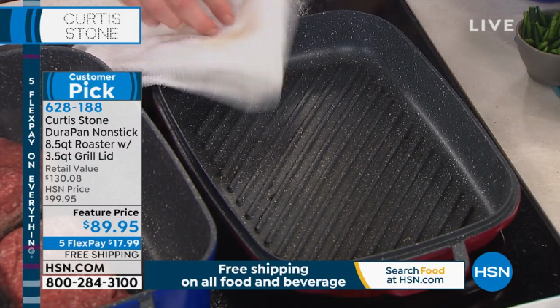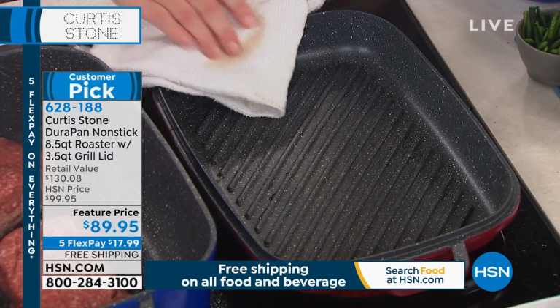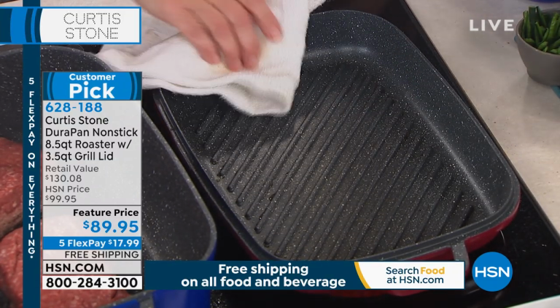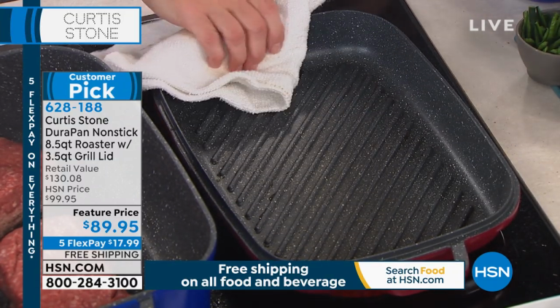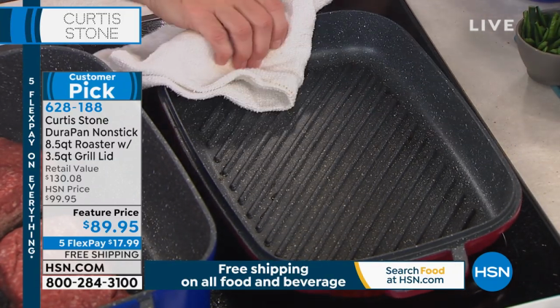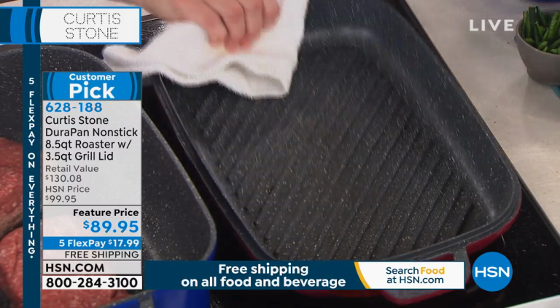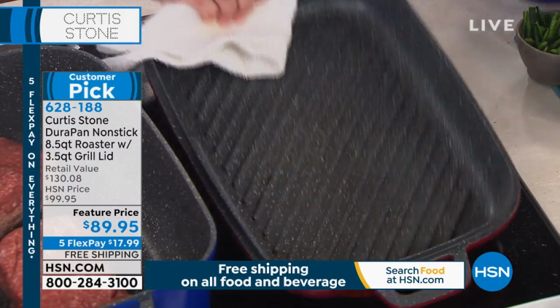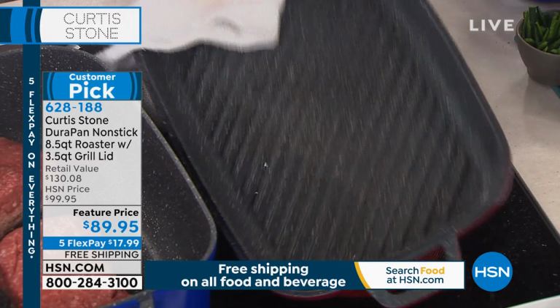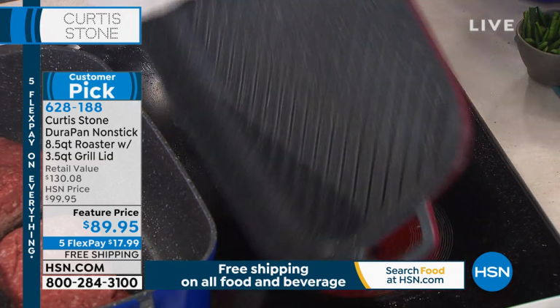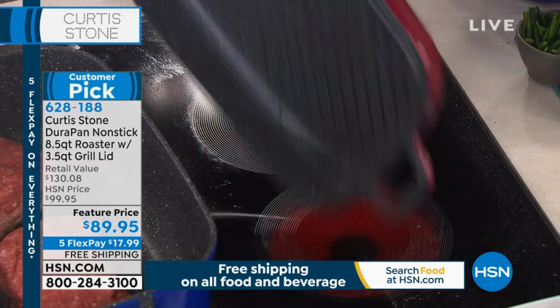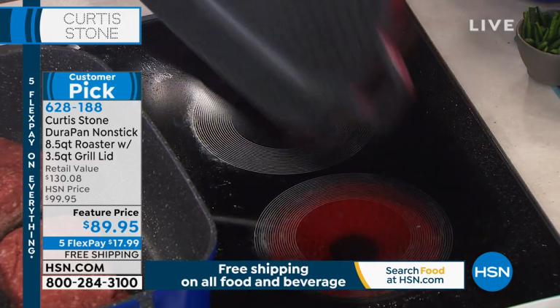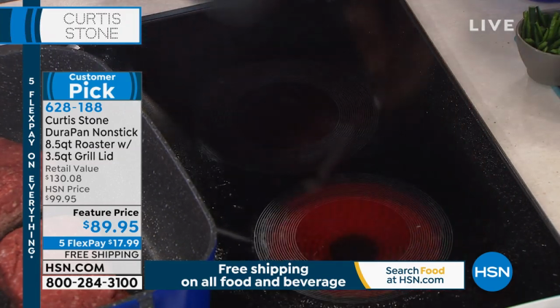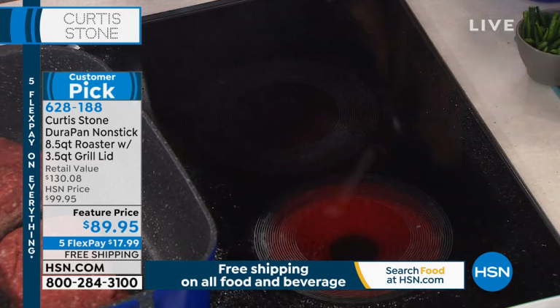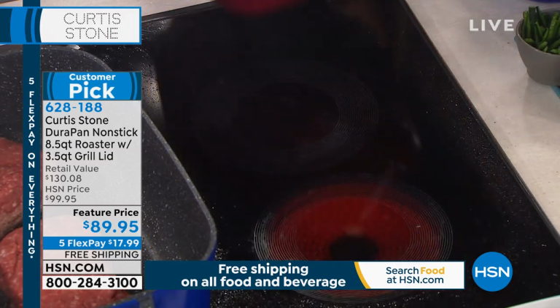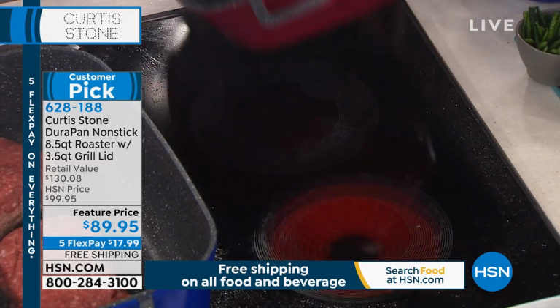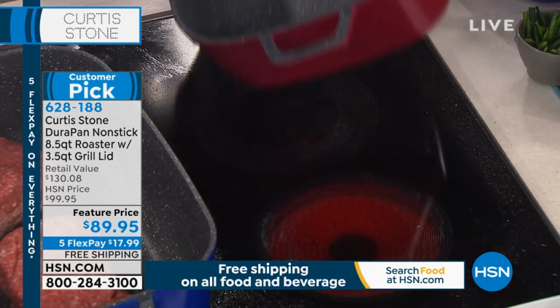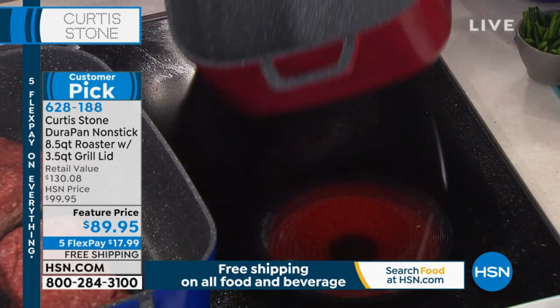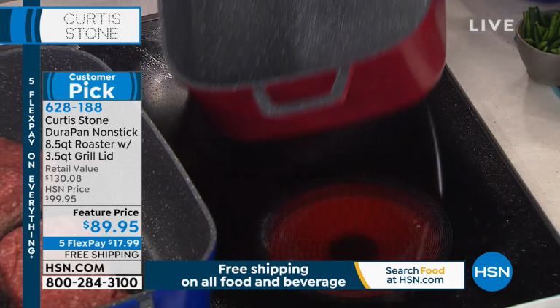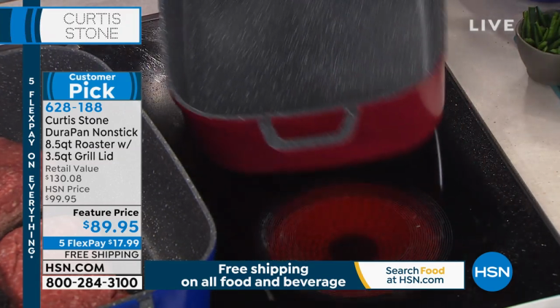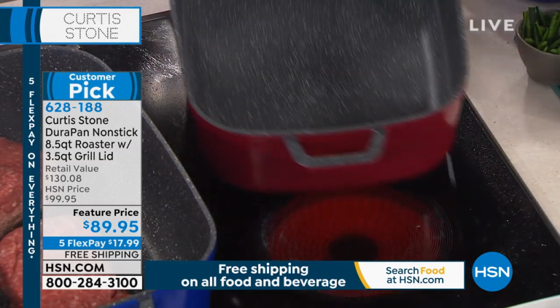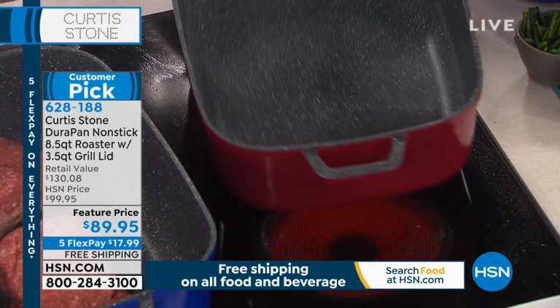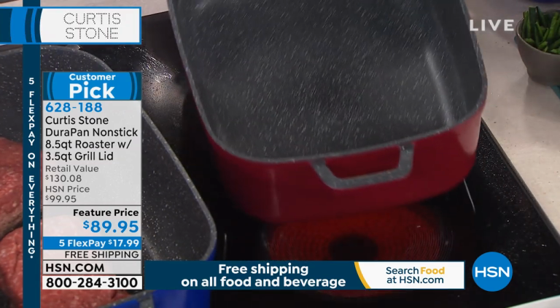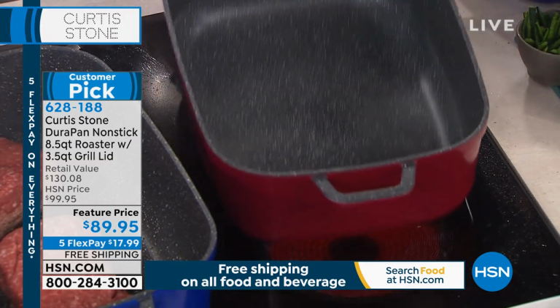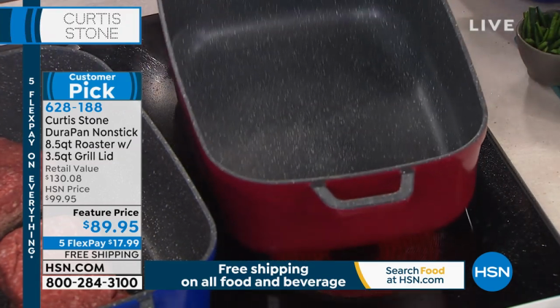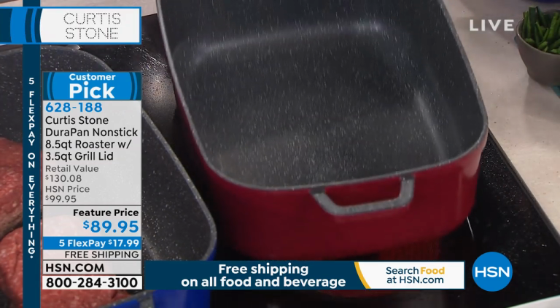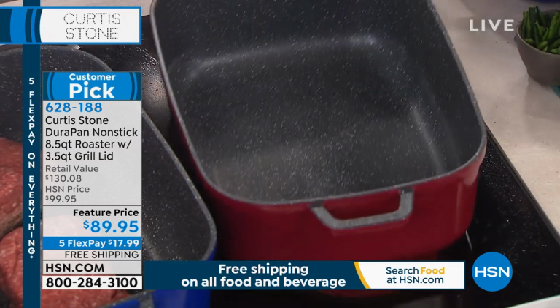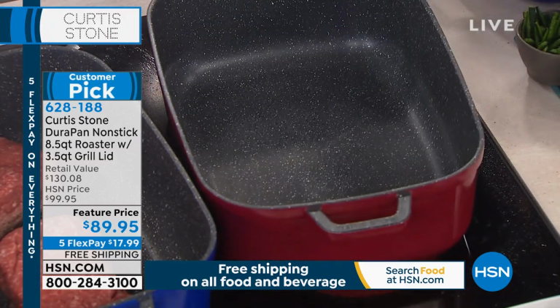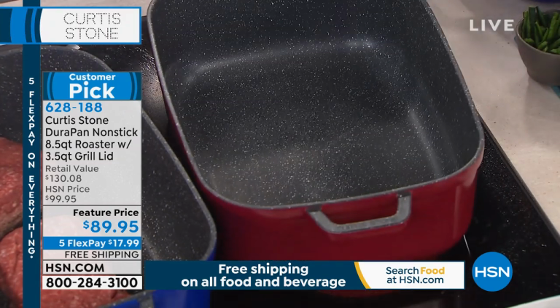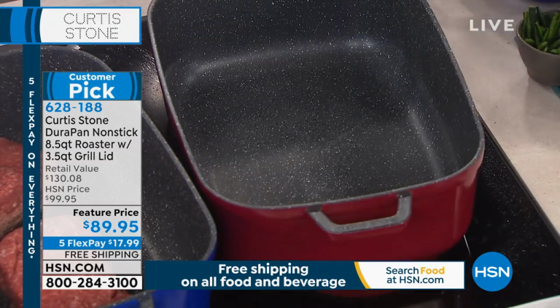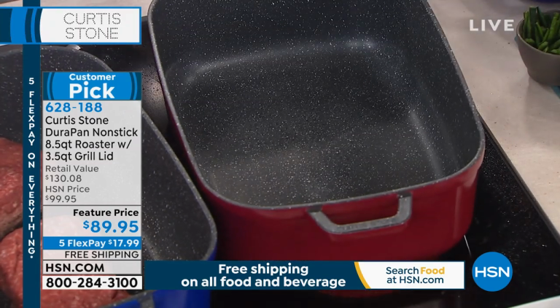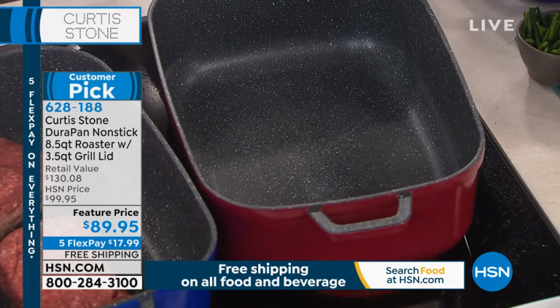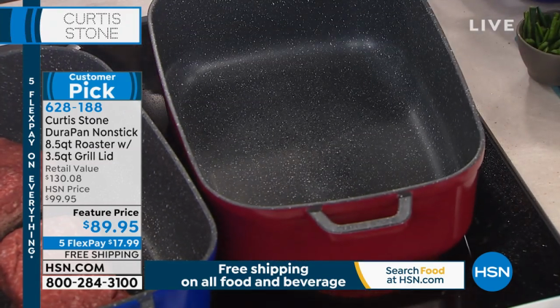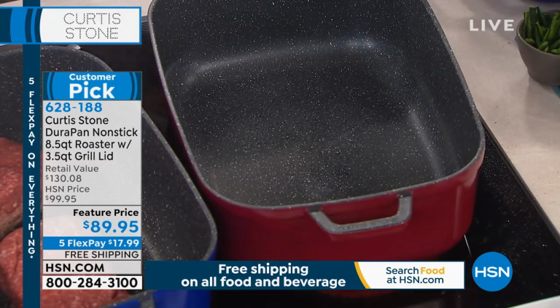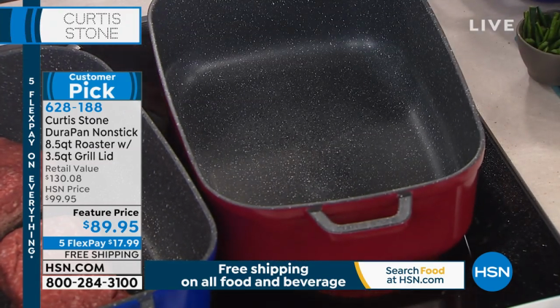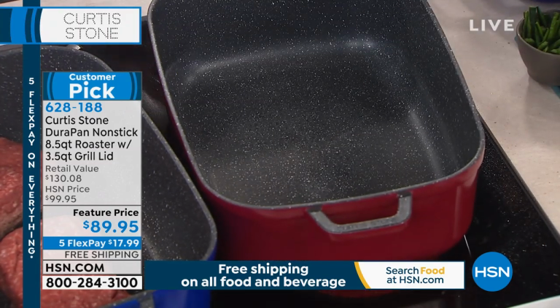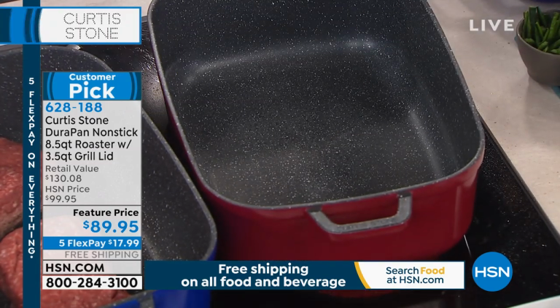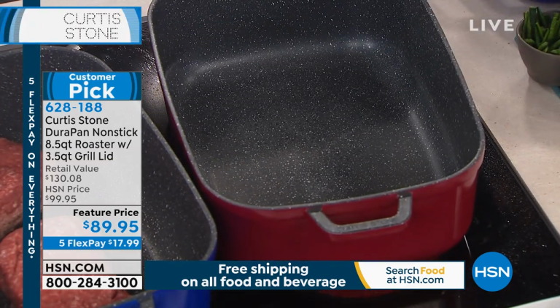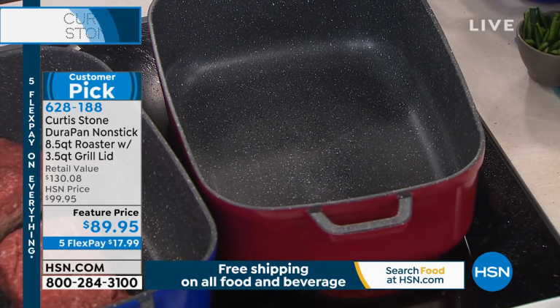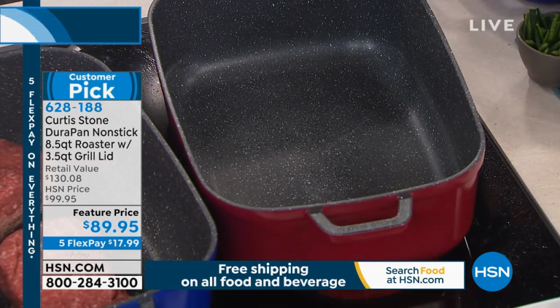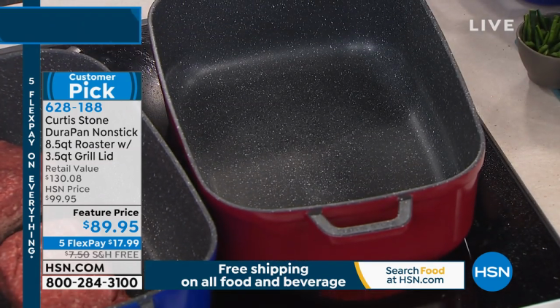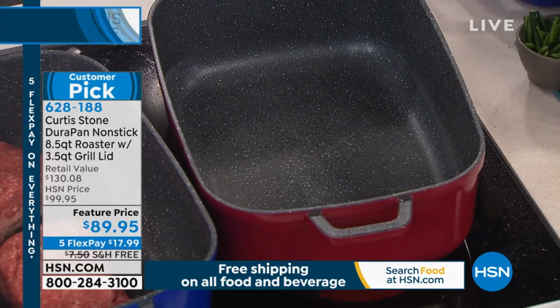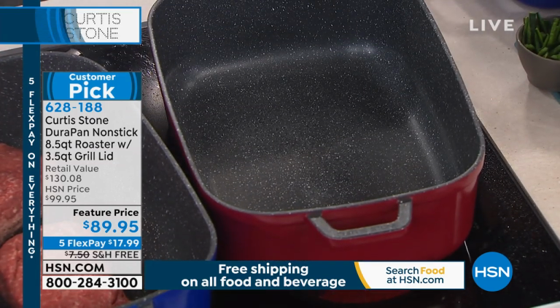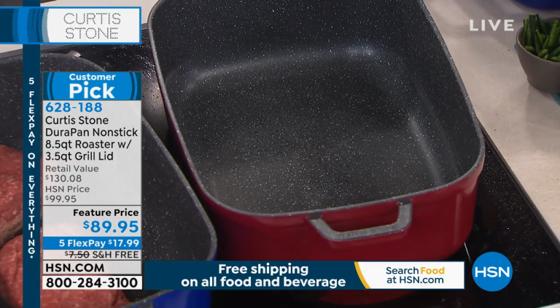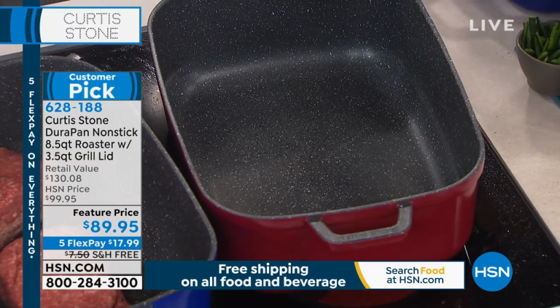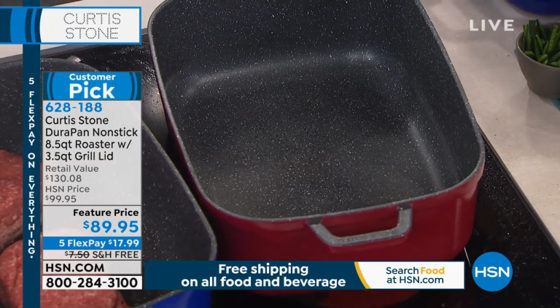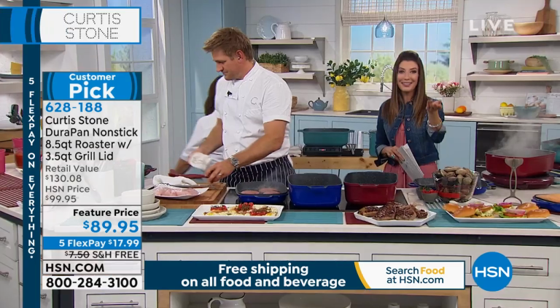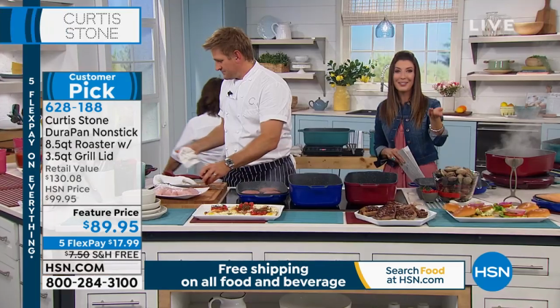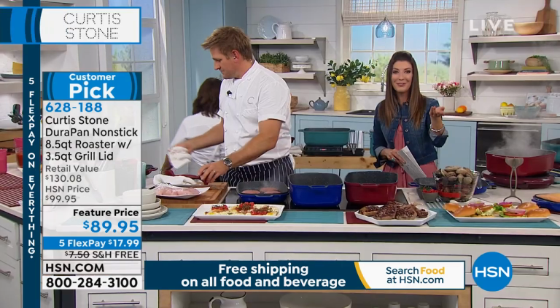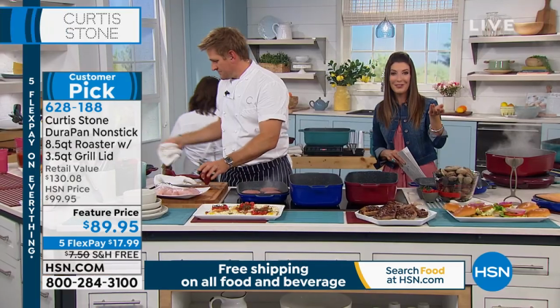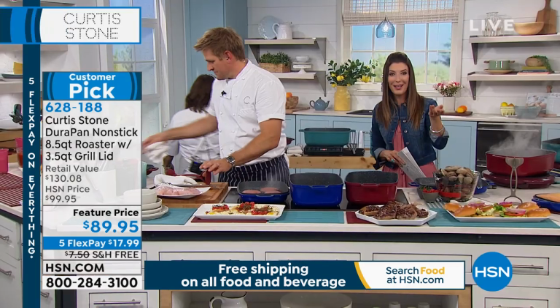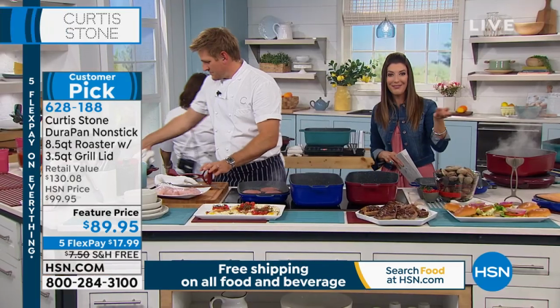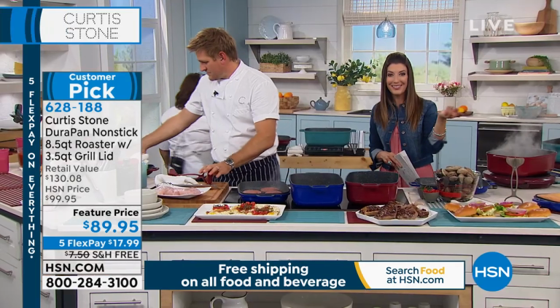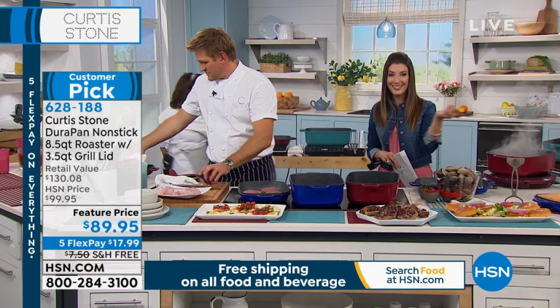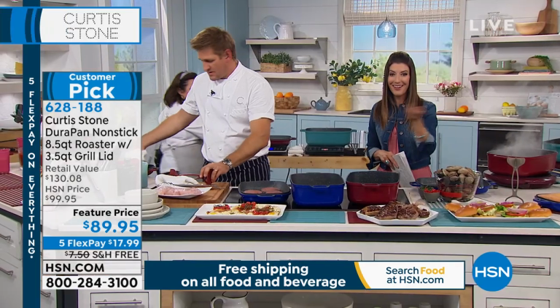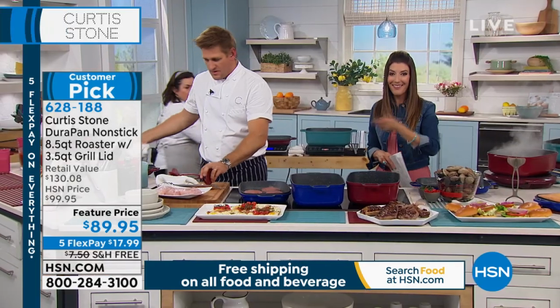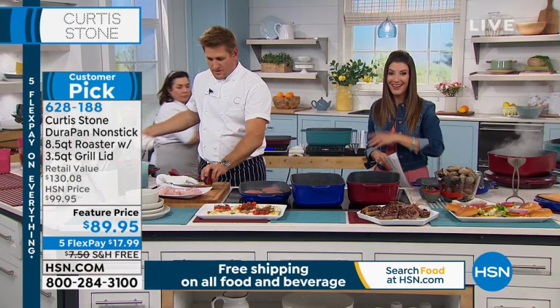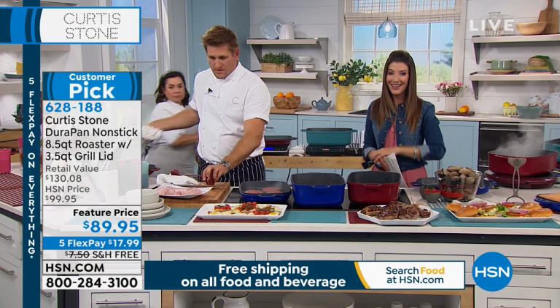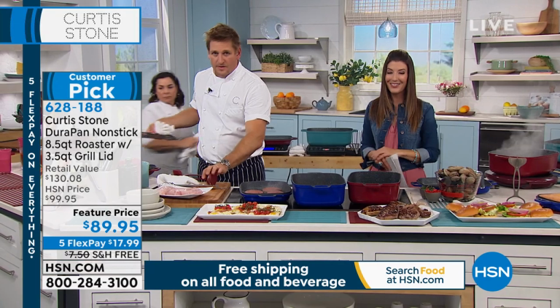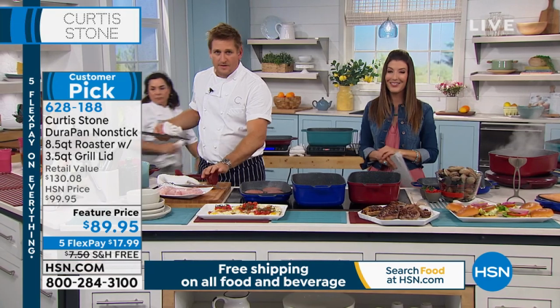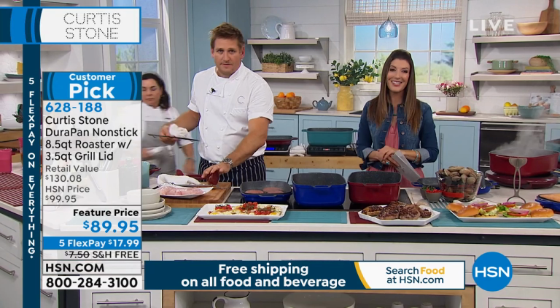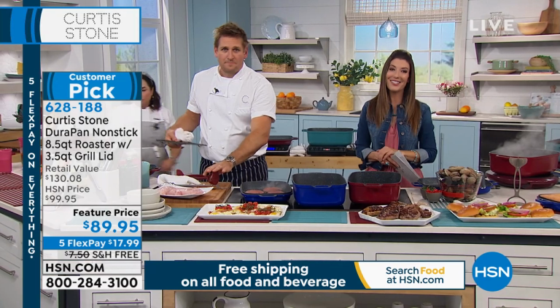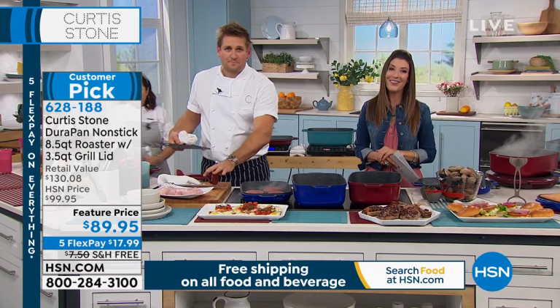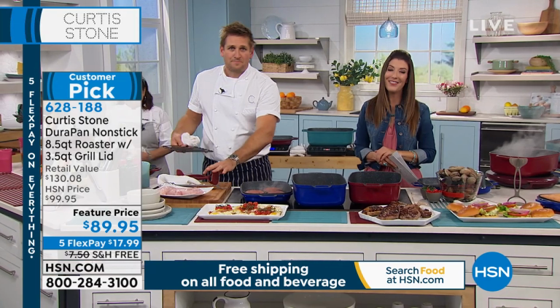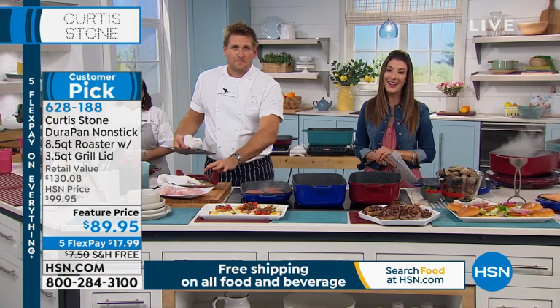People love DuraPan. And who else loves DuraPan? It's Kathleen in California — Kathleen, you're live with Sarah and Curtis Stone.